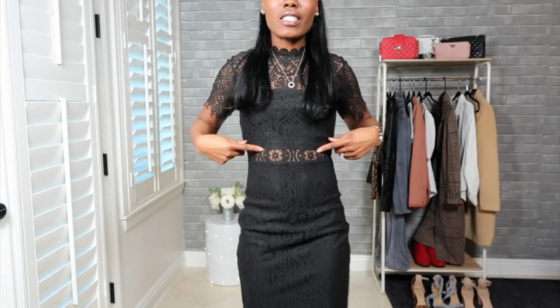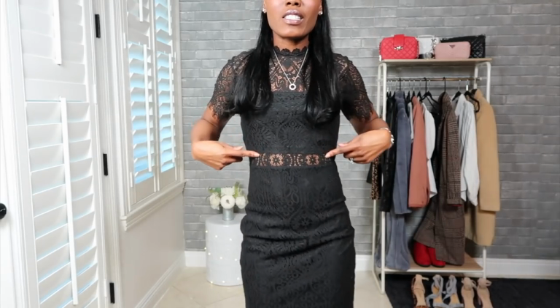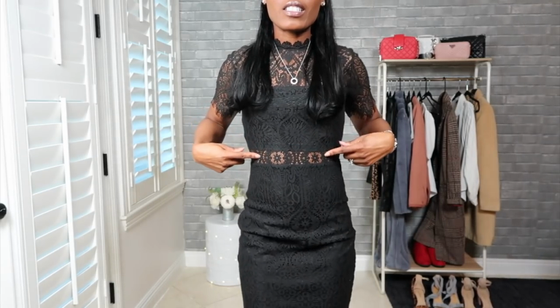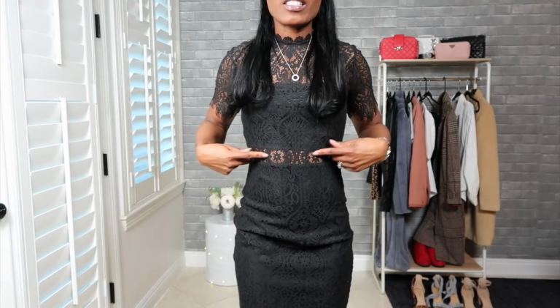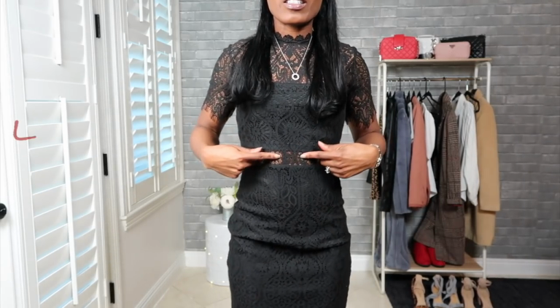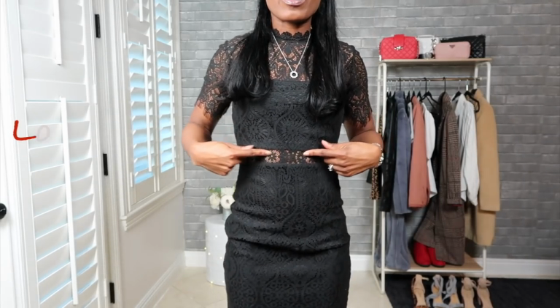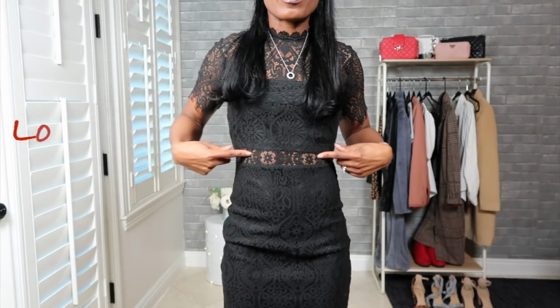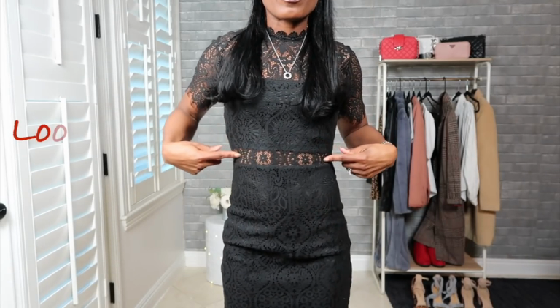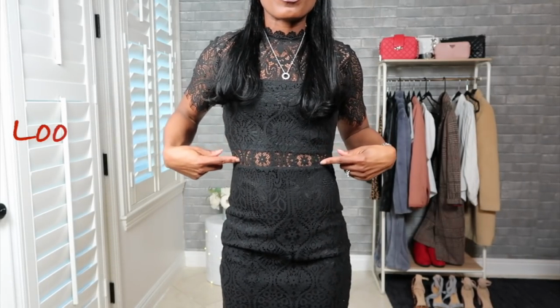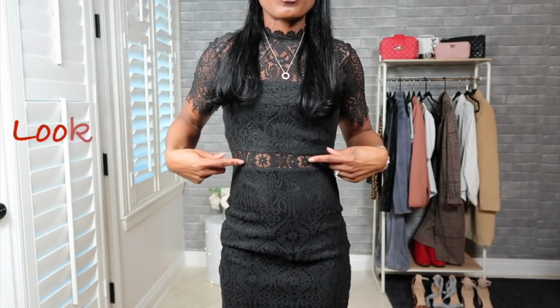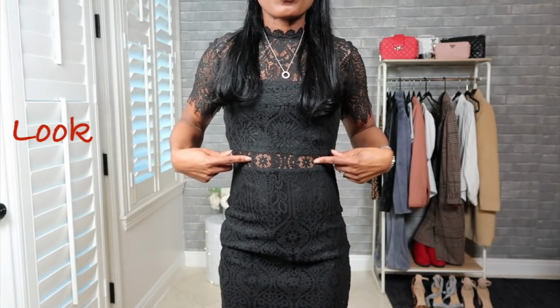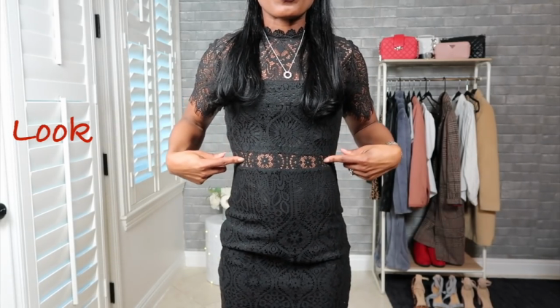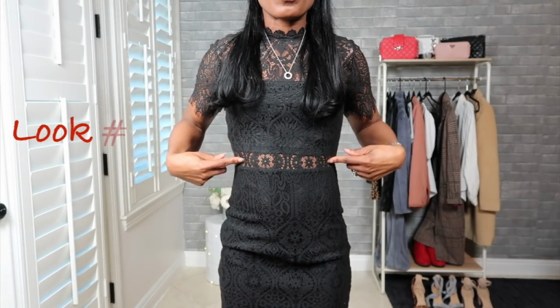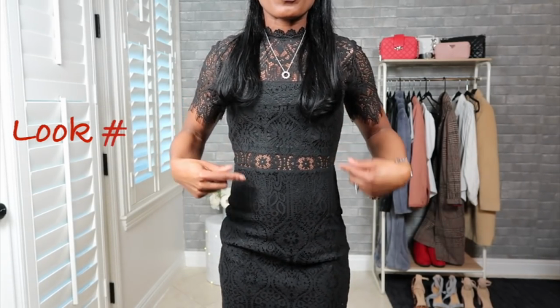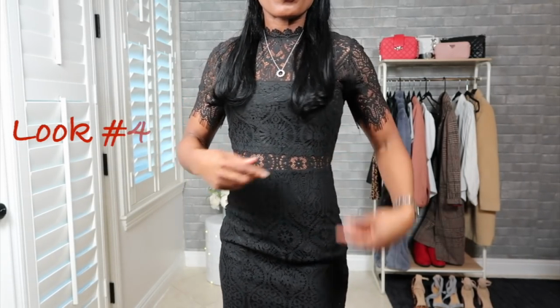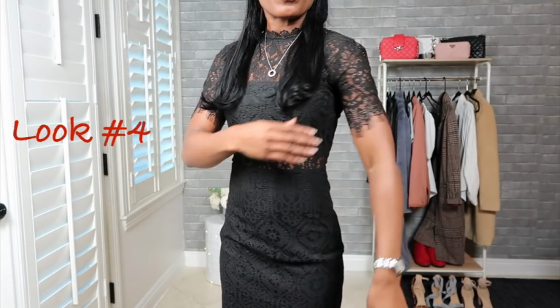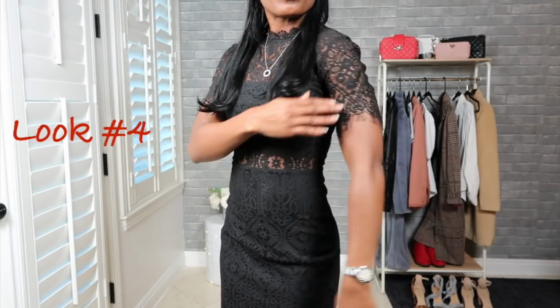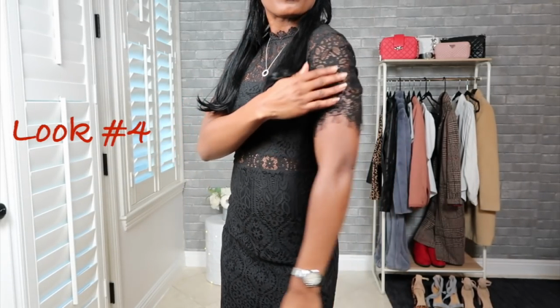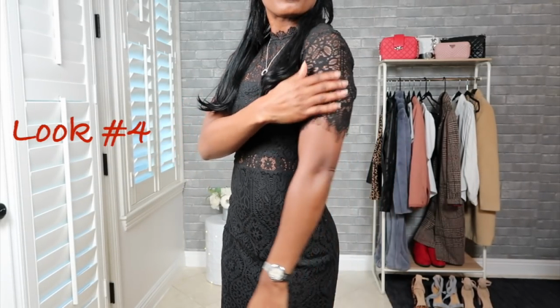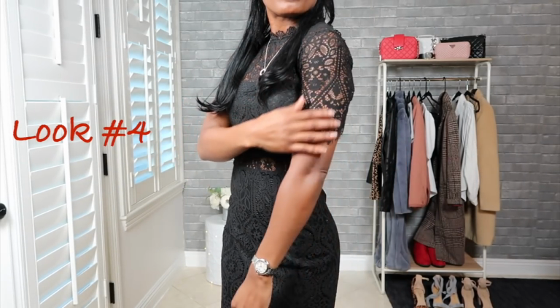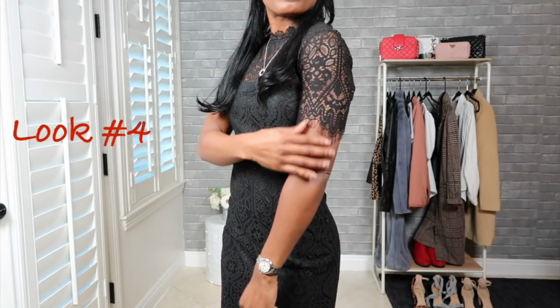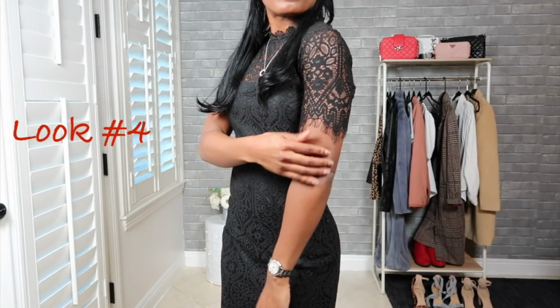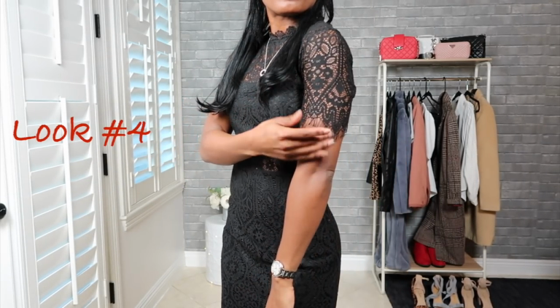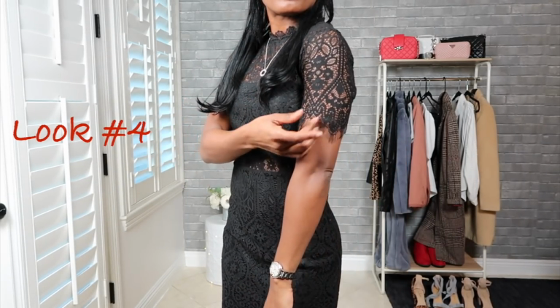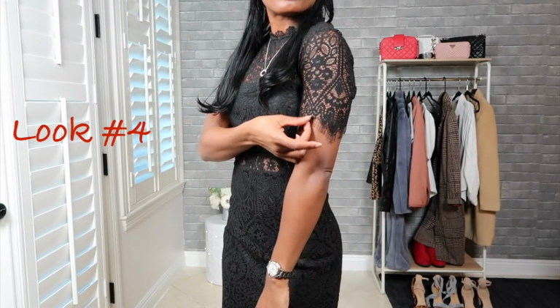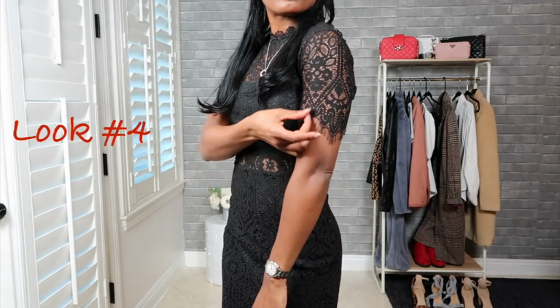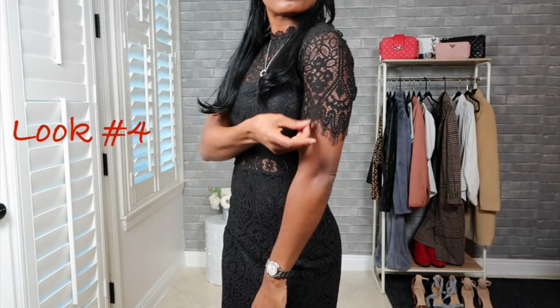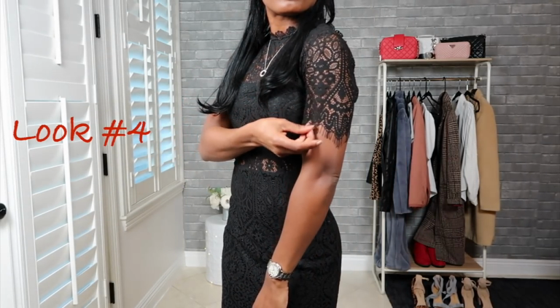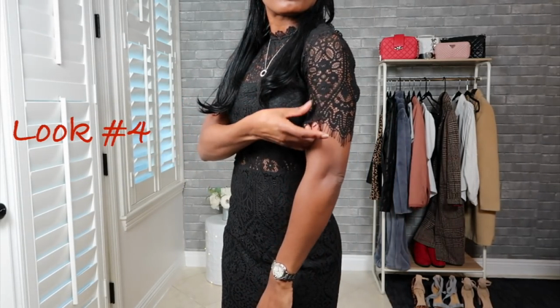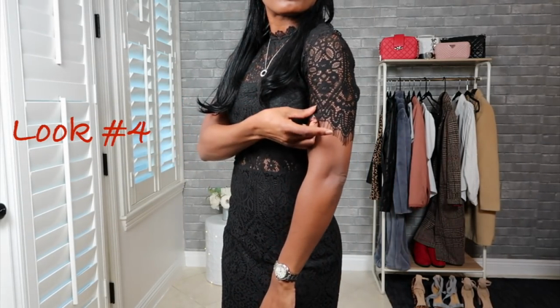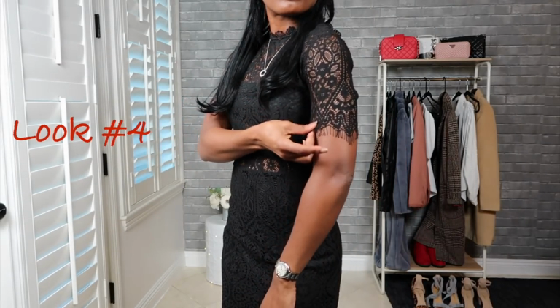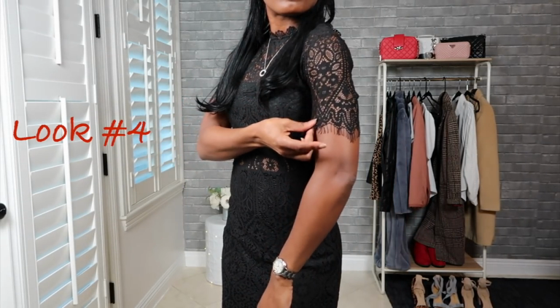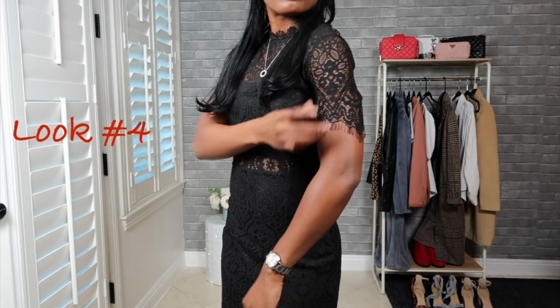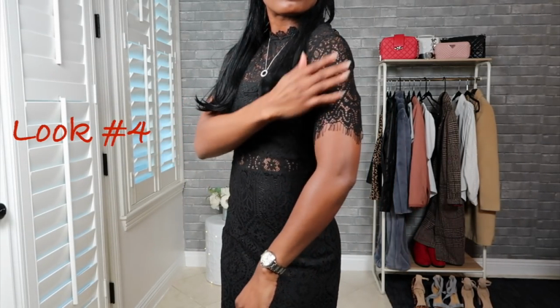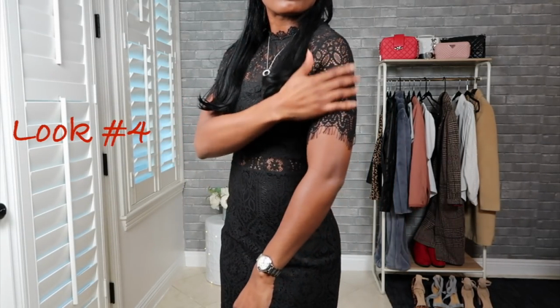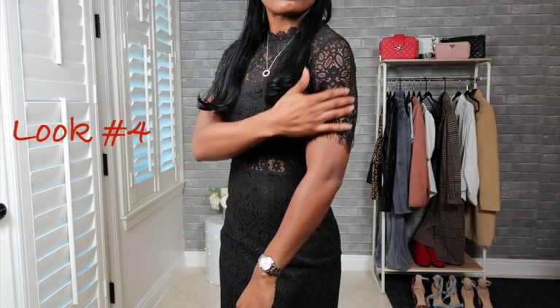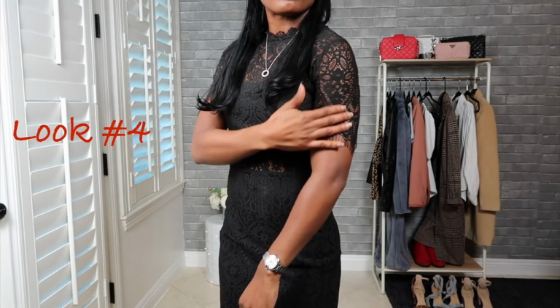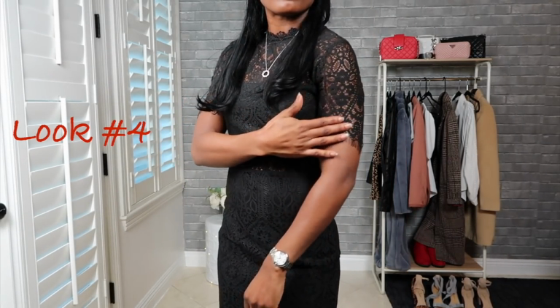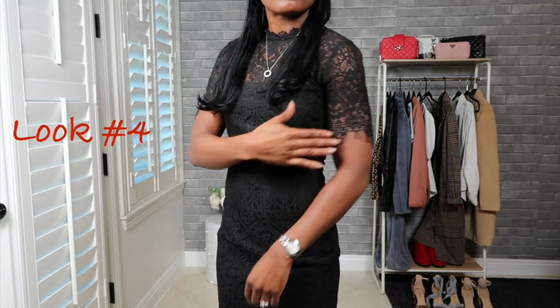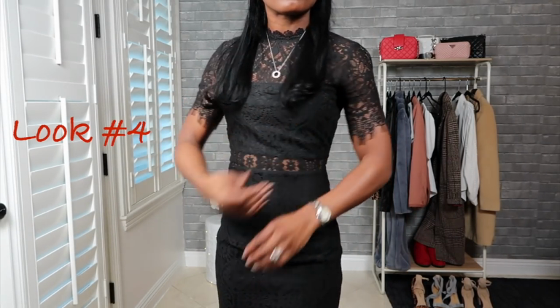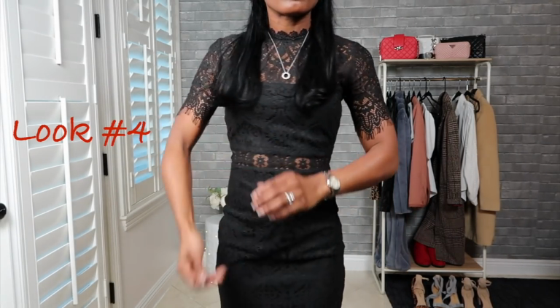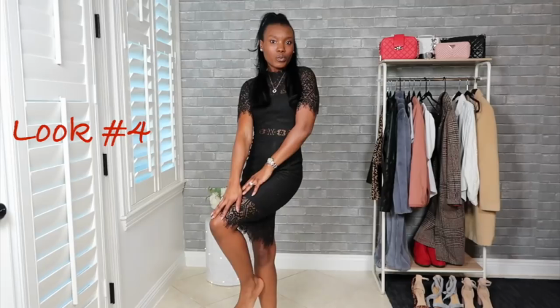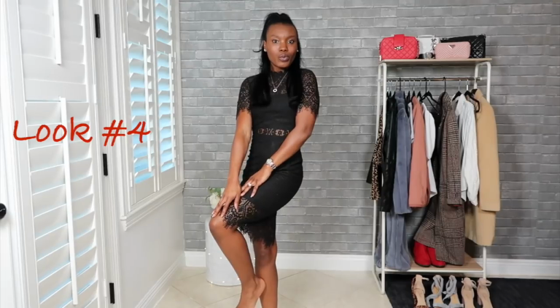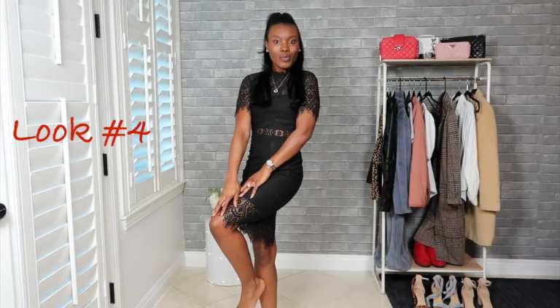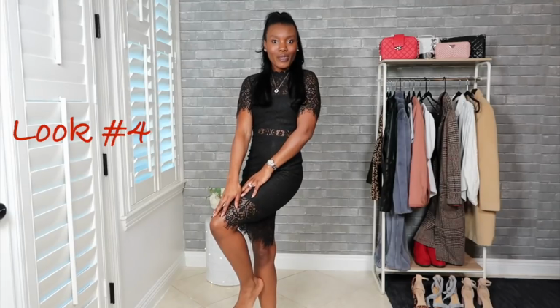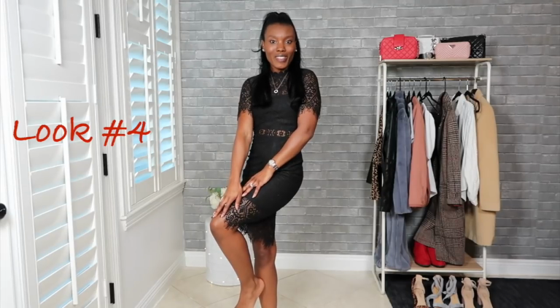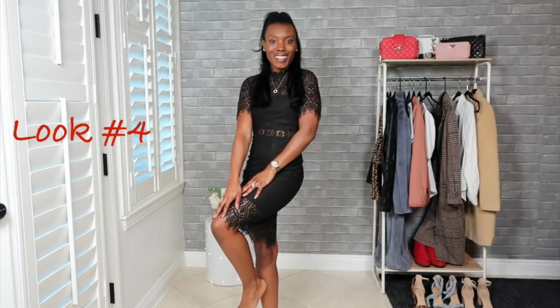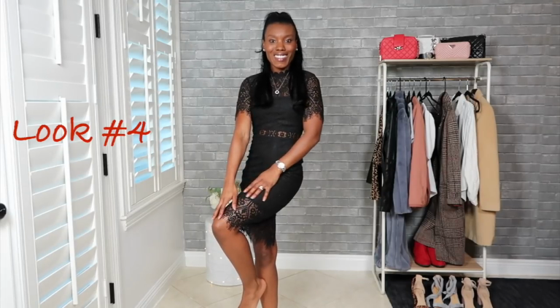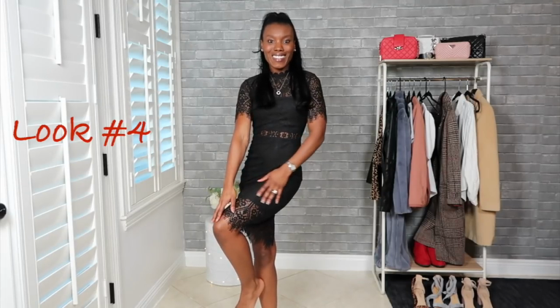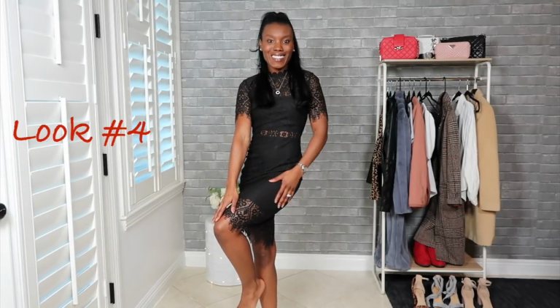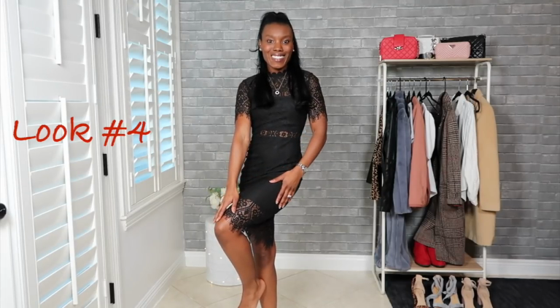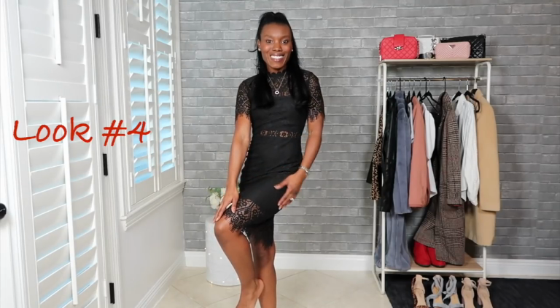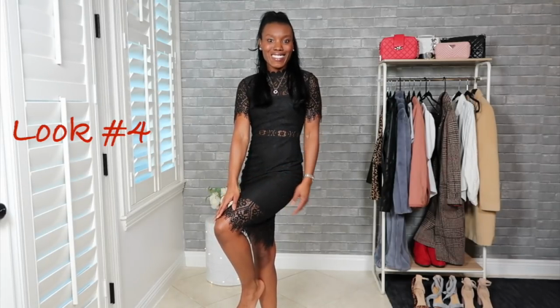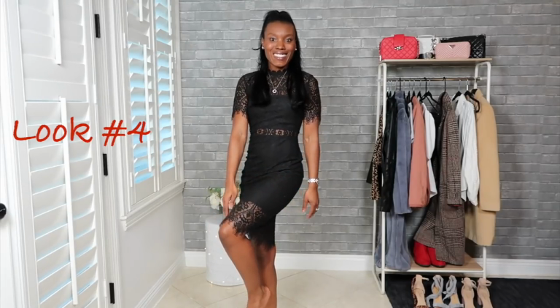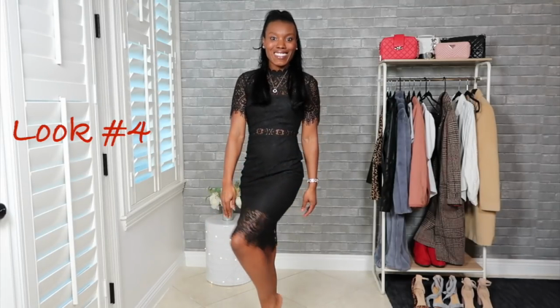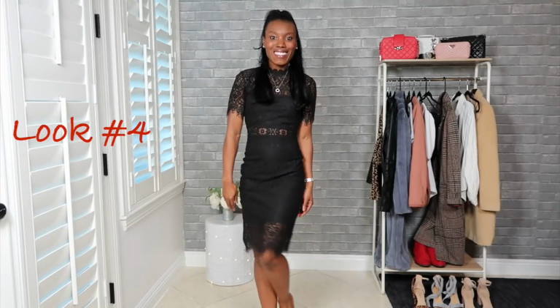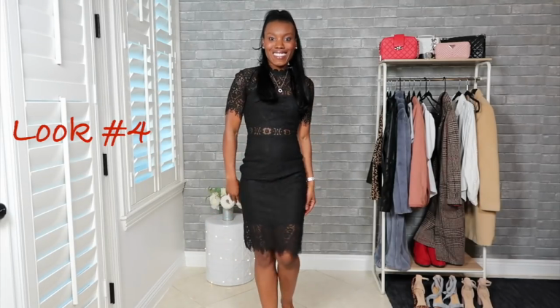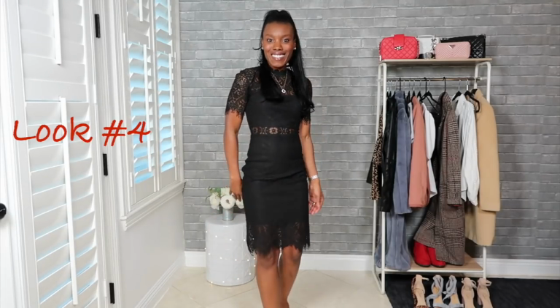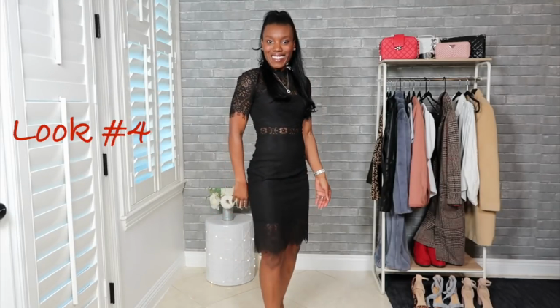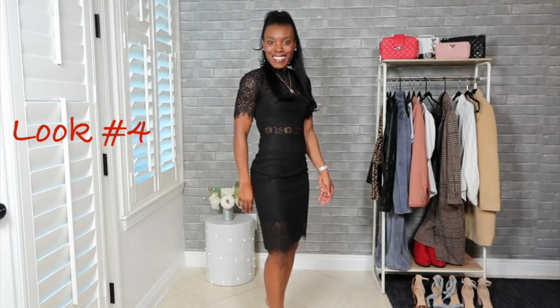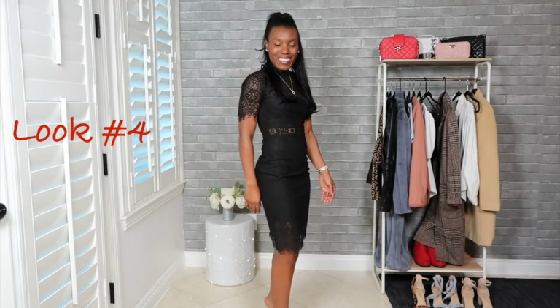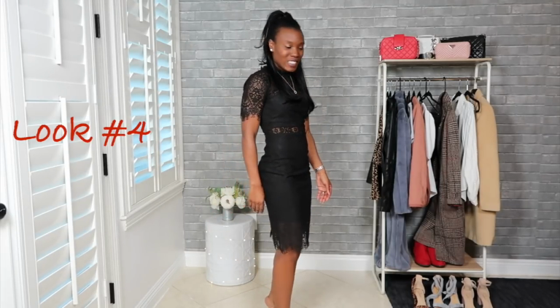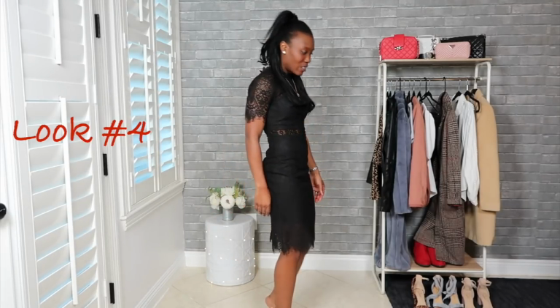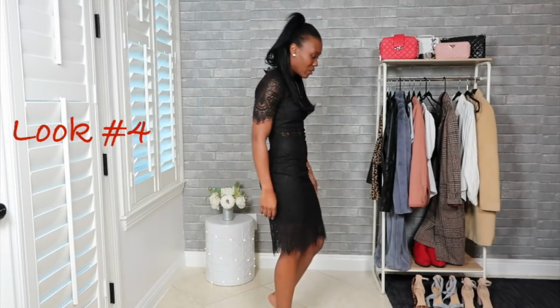This is a perfect little black dress for under $60, and the lace detail is absolutely stunning.